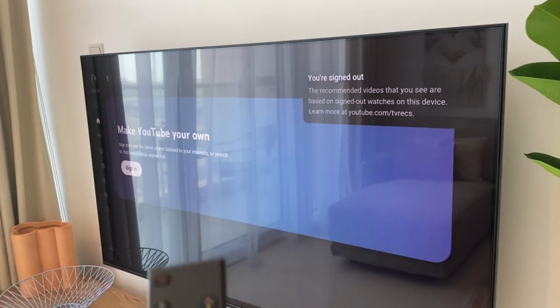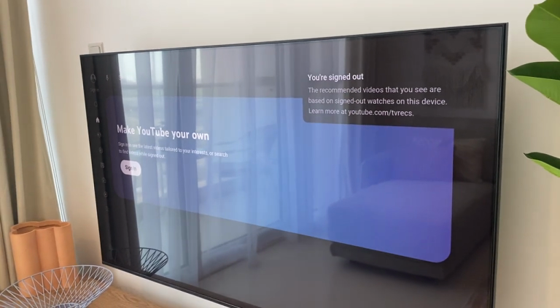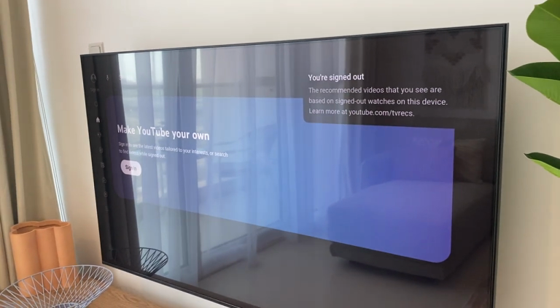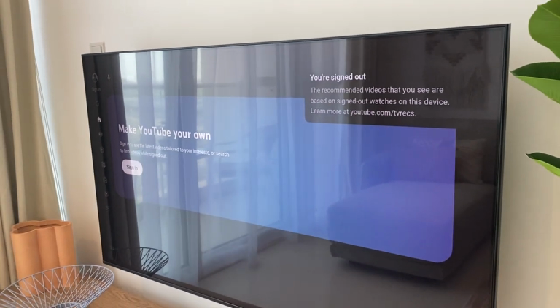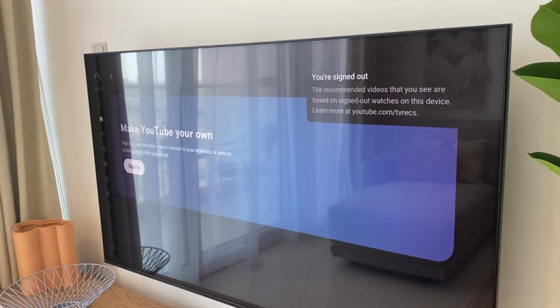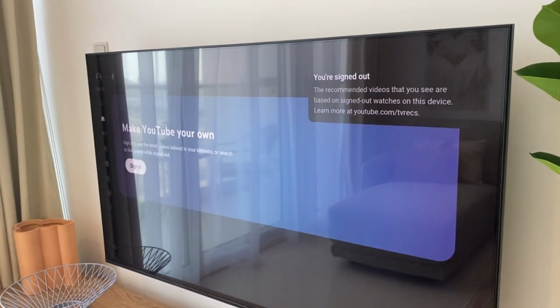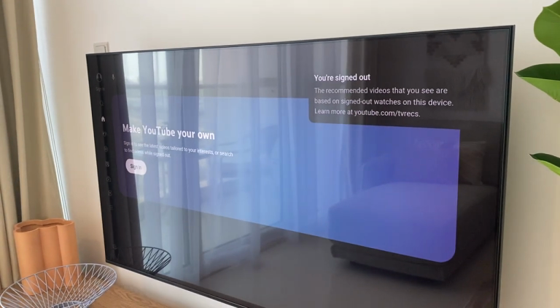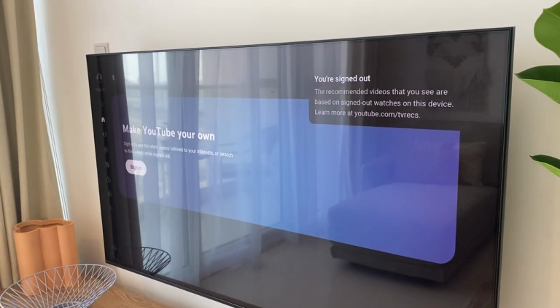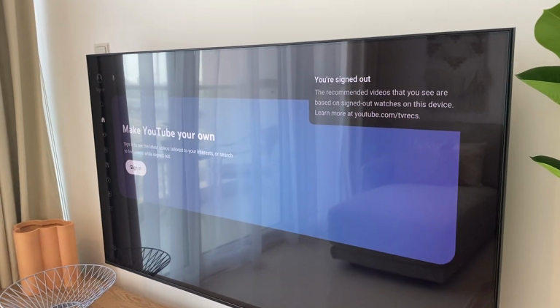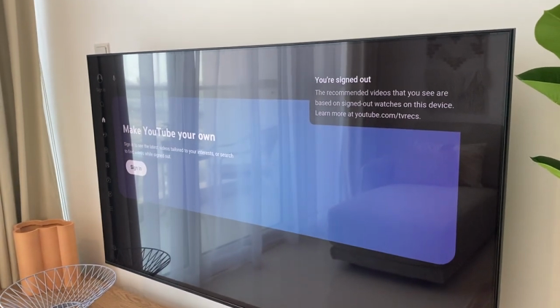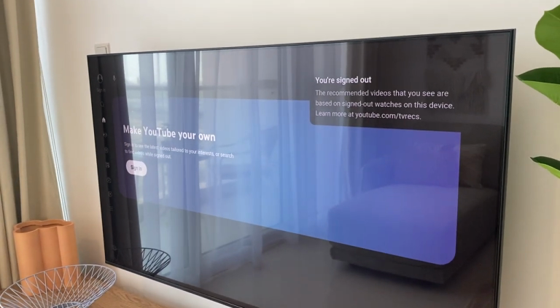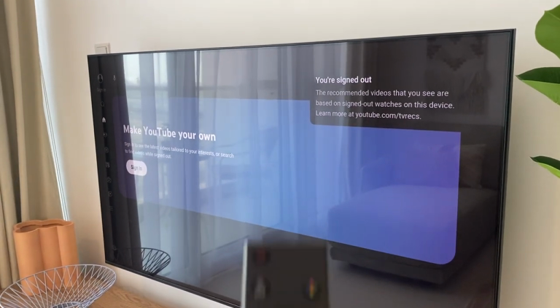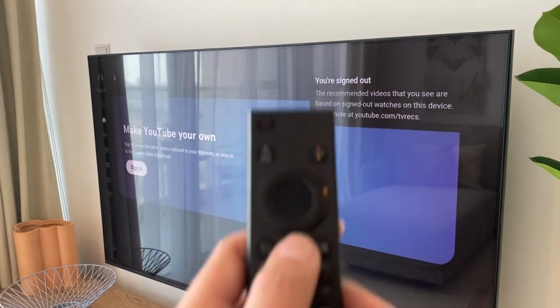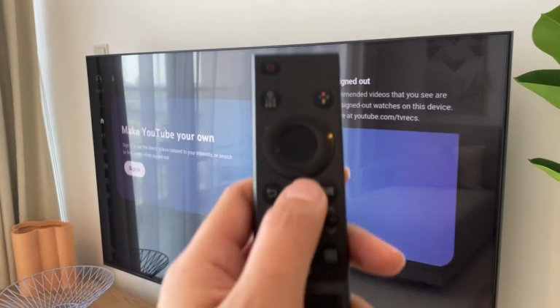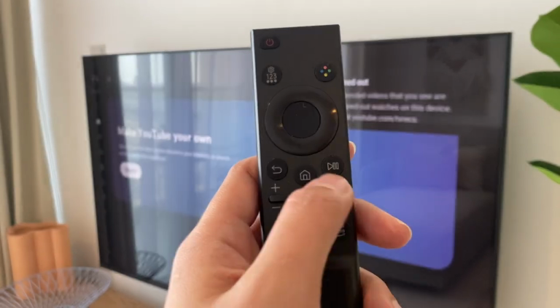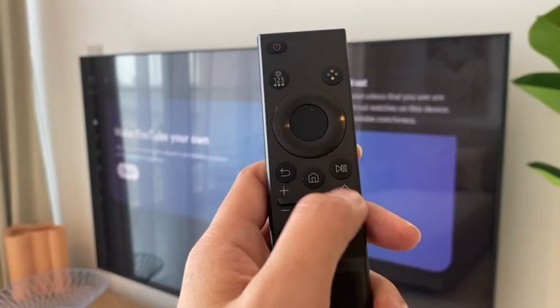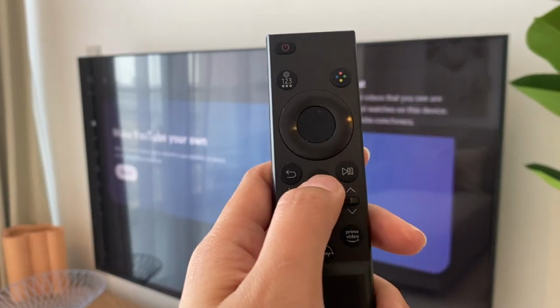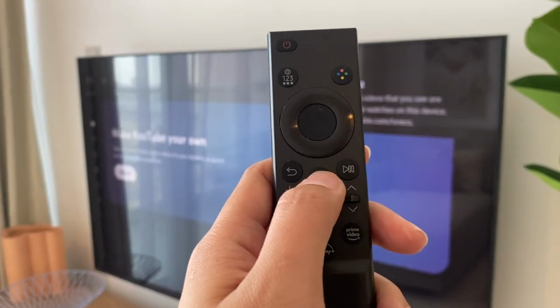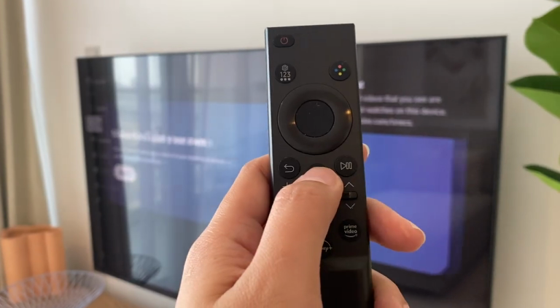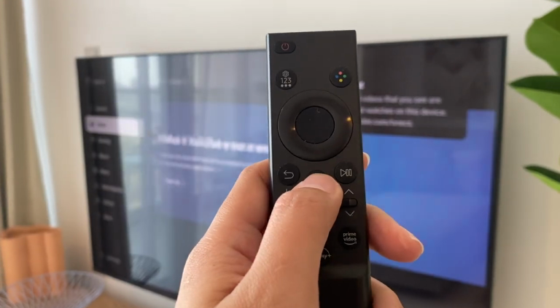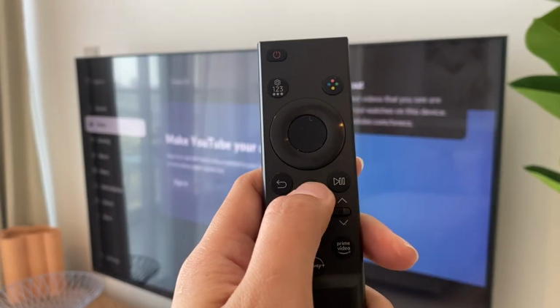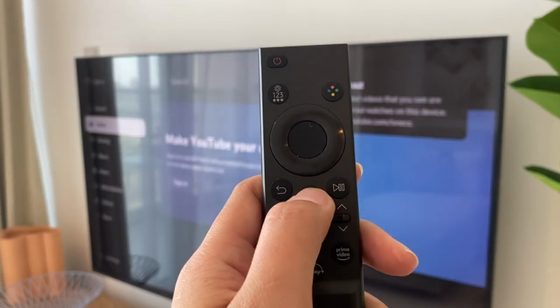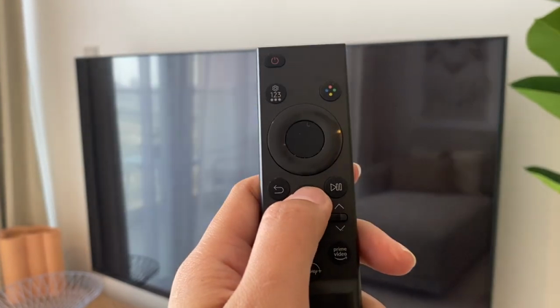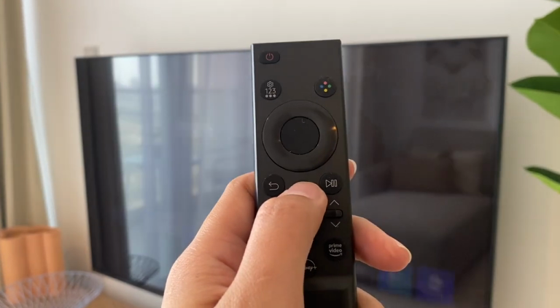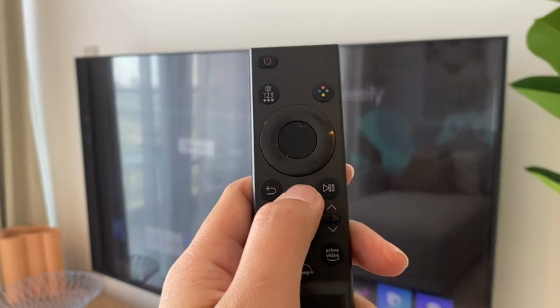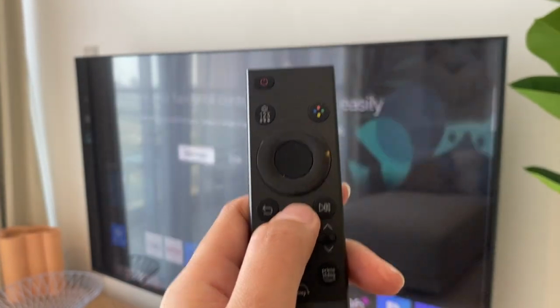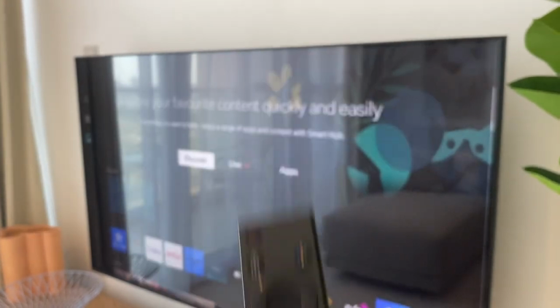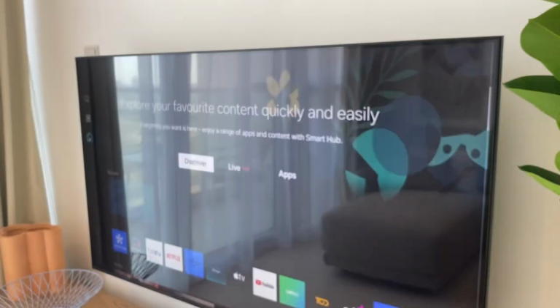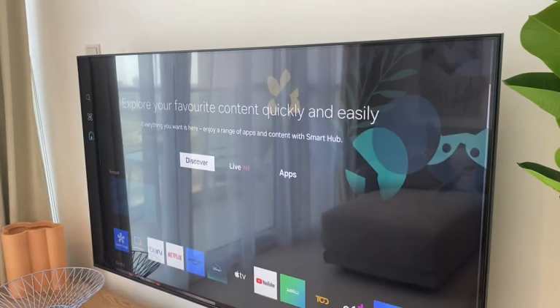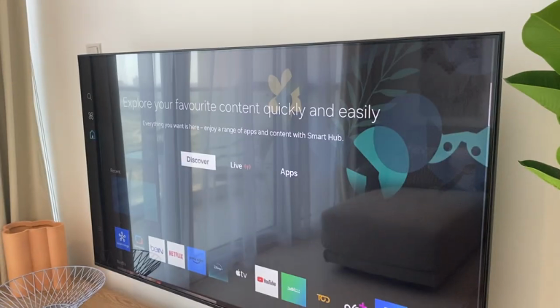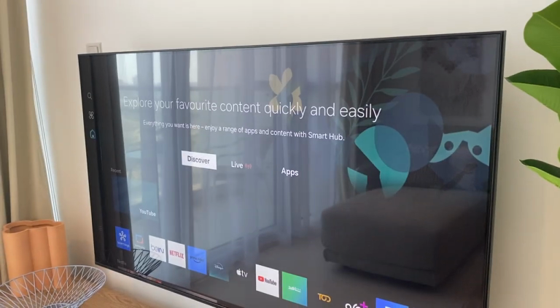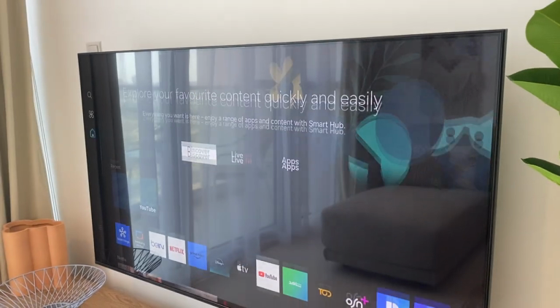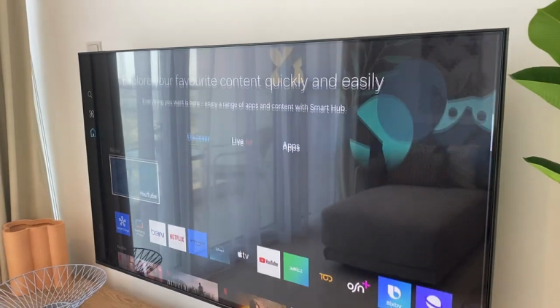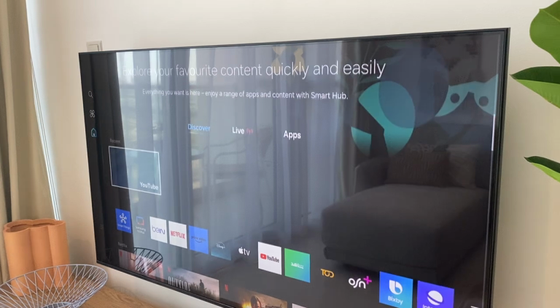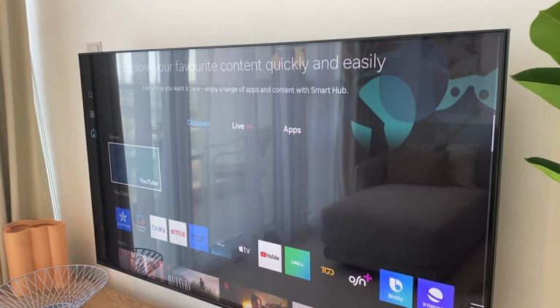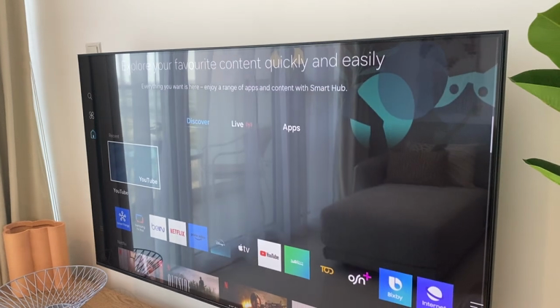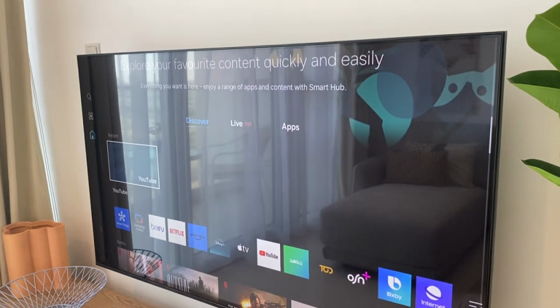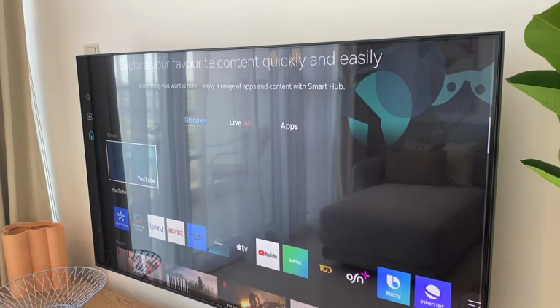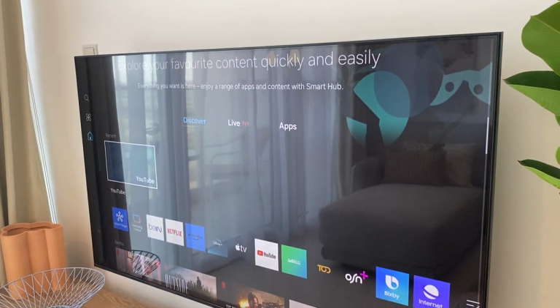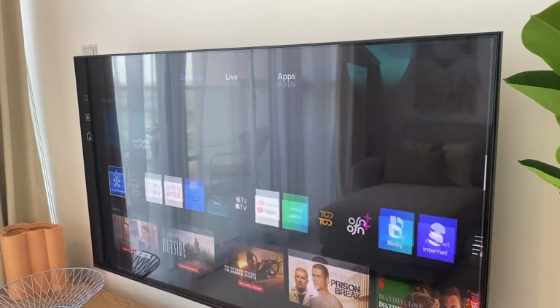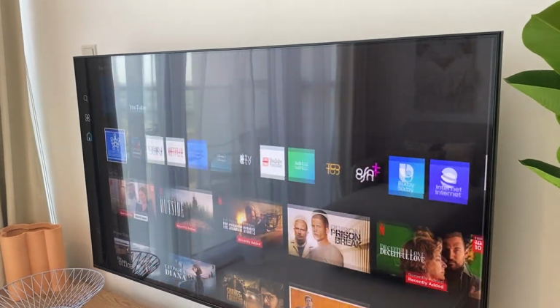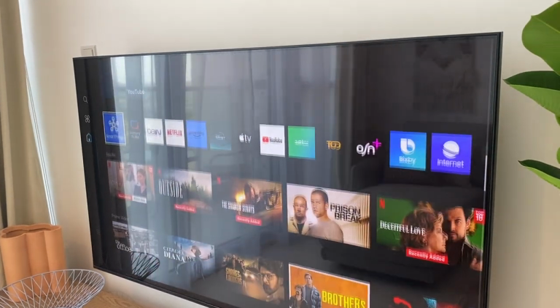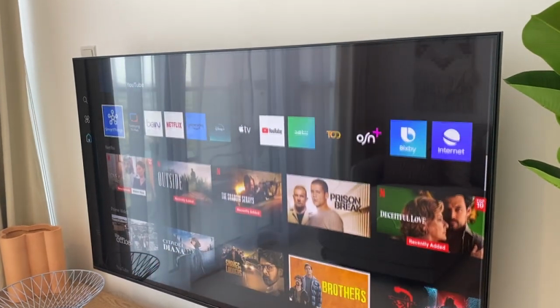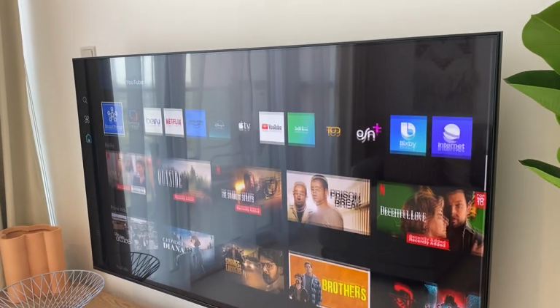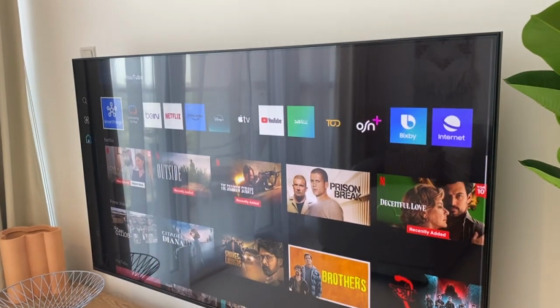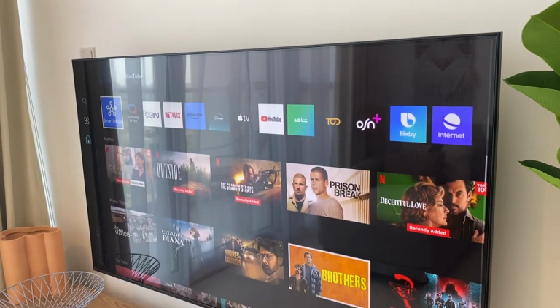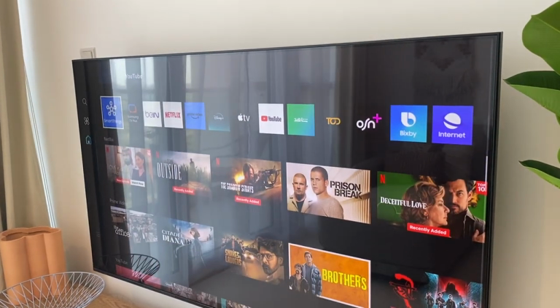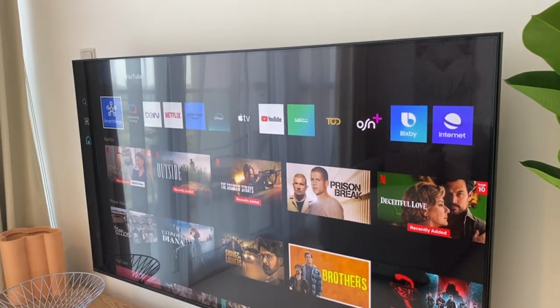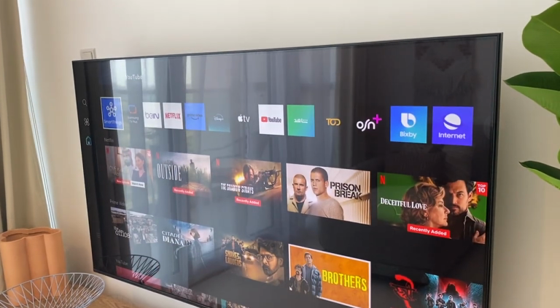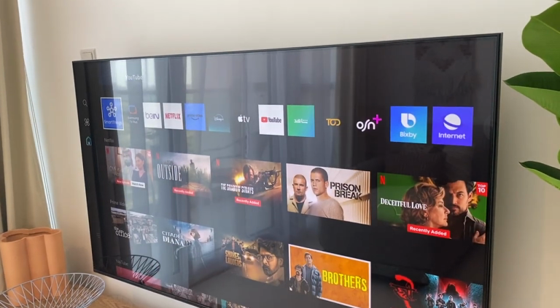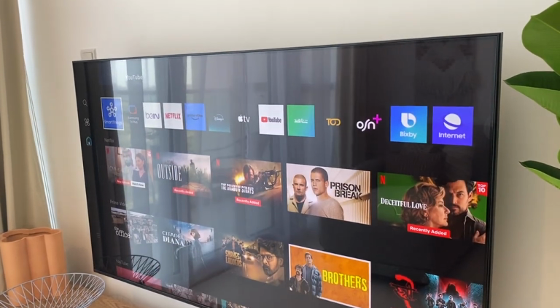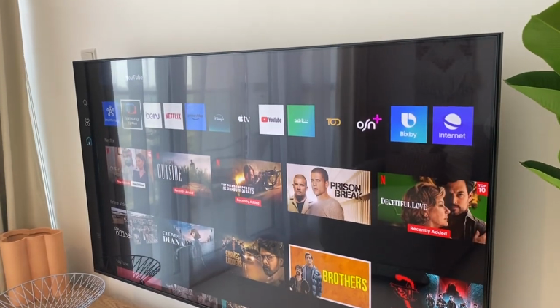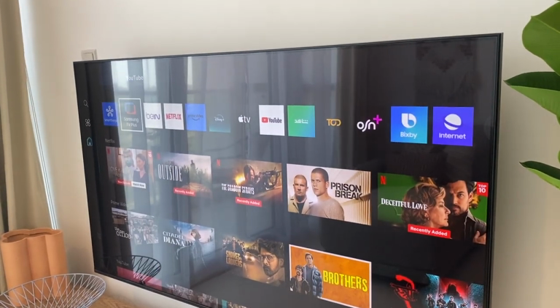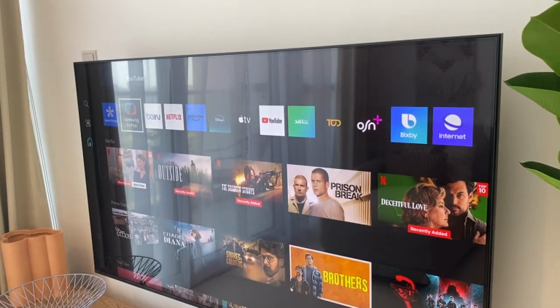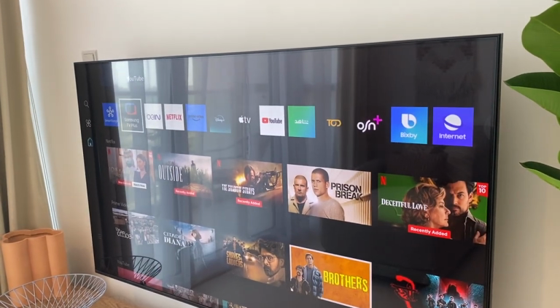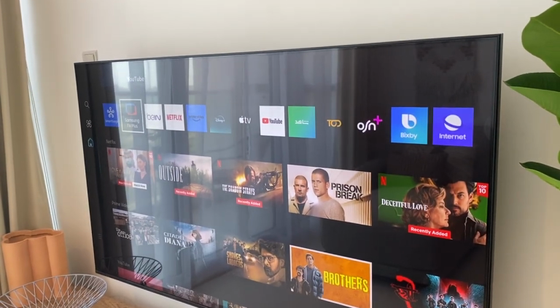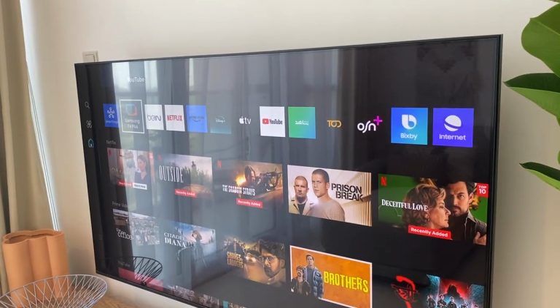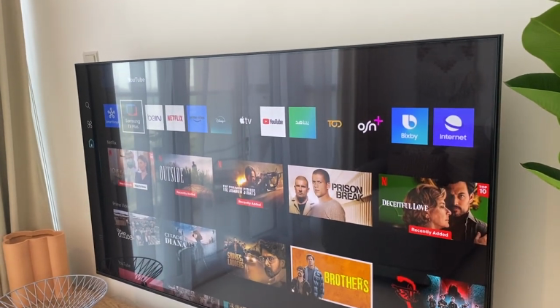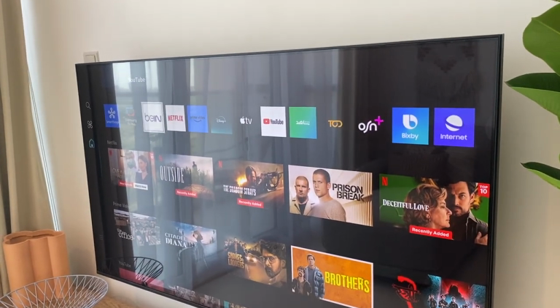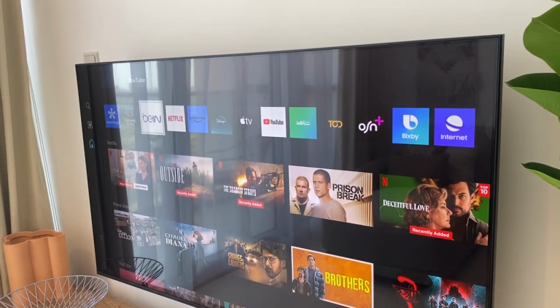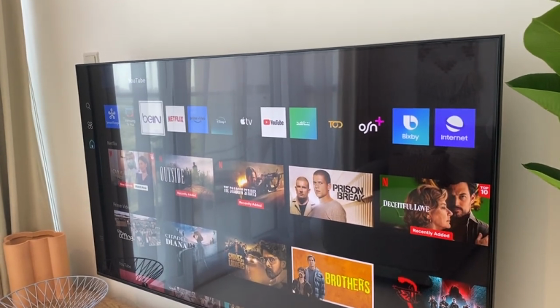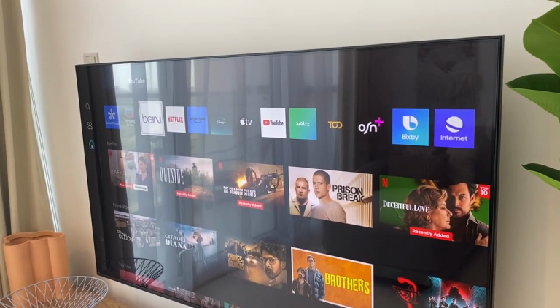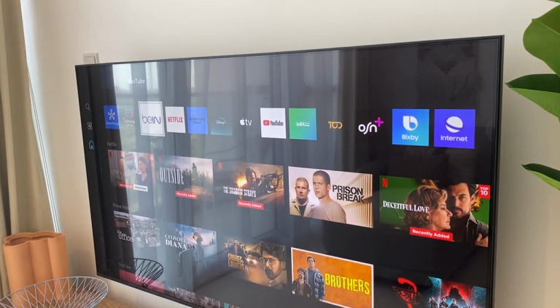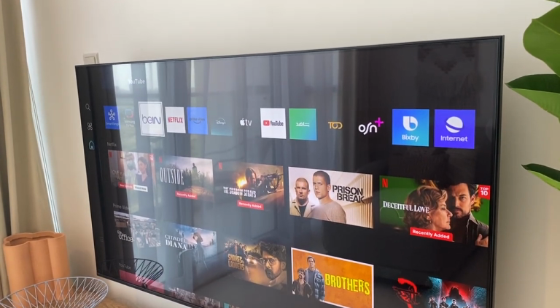To go back, just press the home button. If you want to watch TV channels, just select from here.